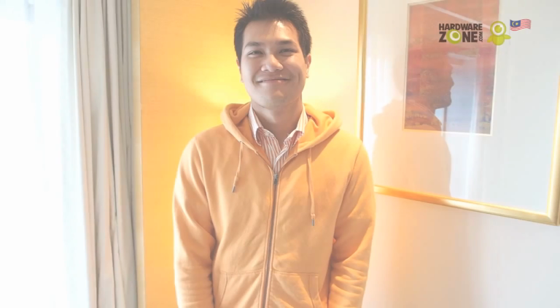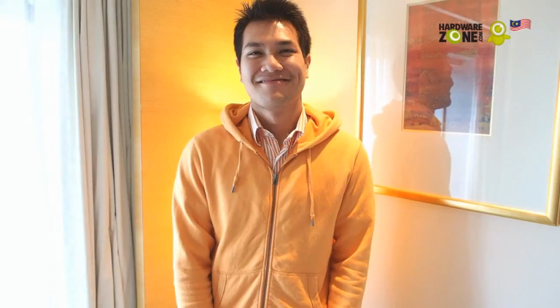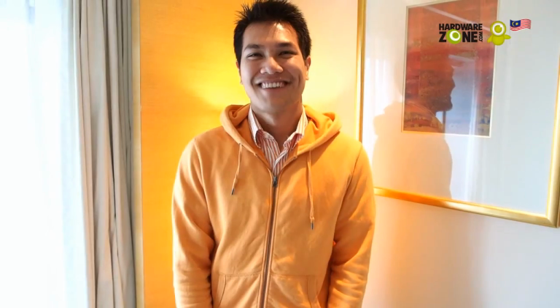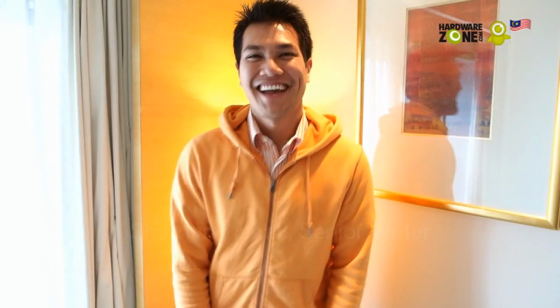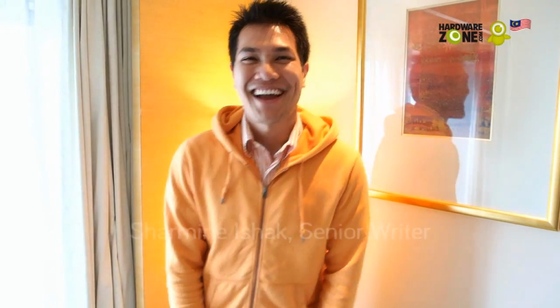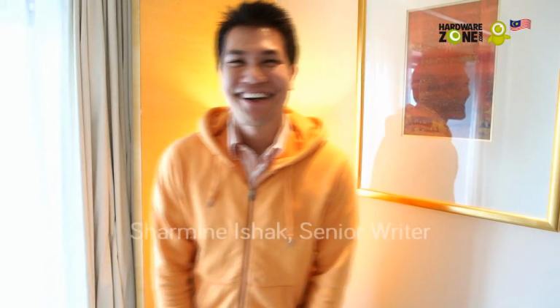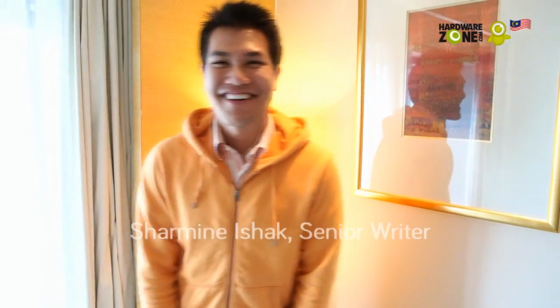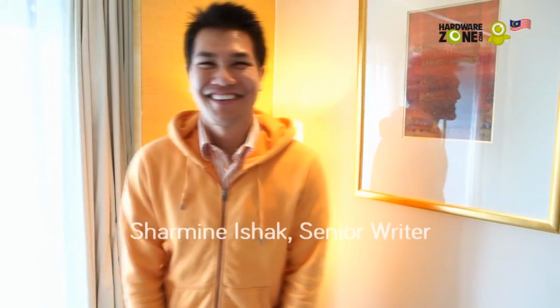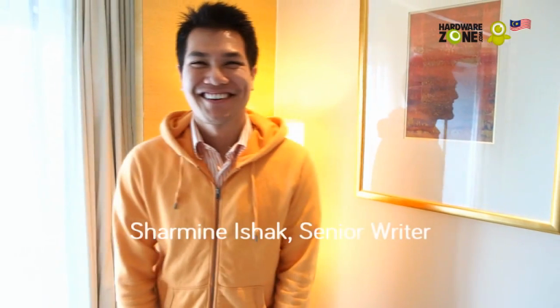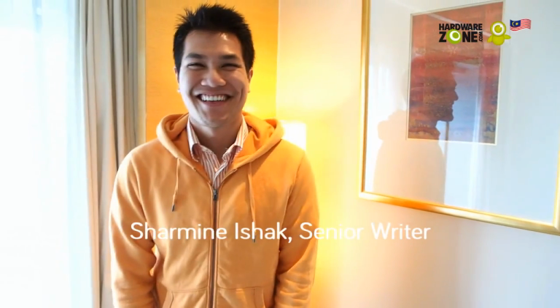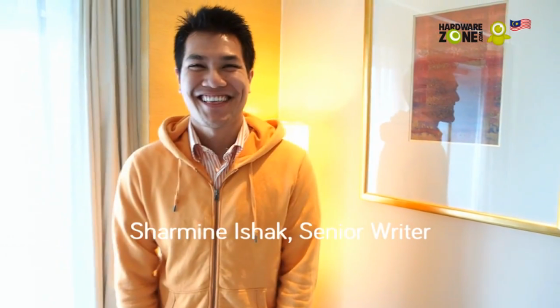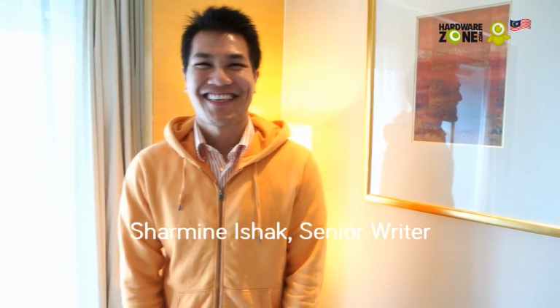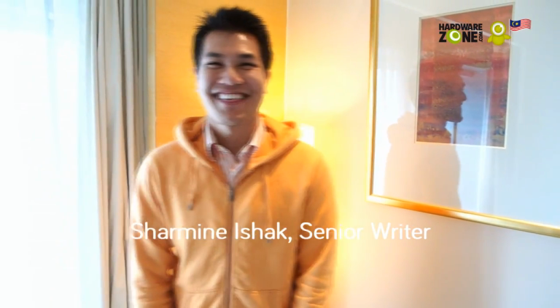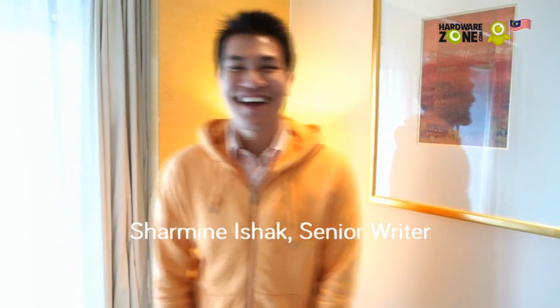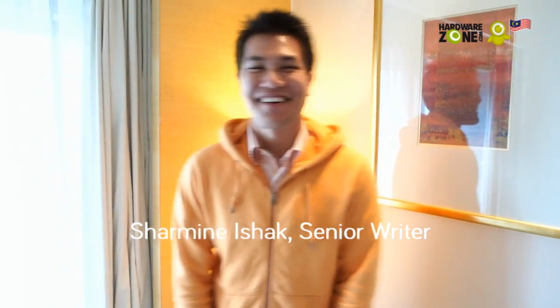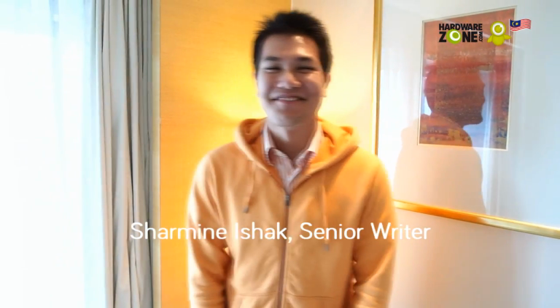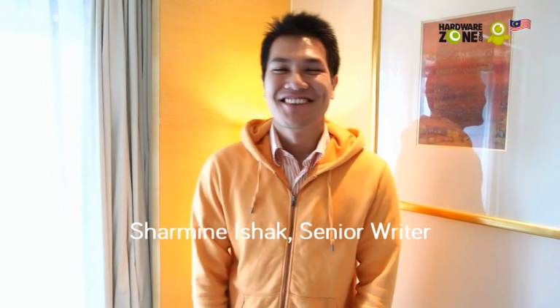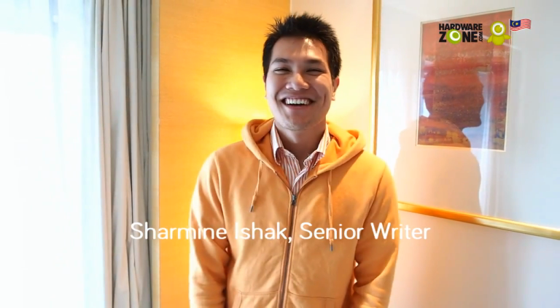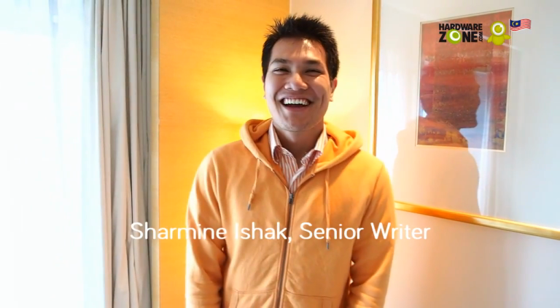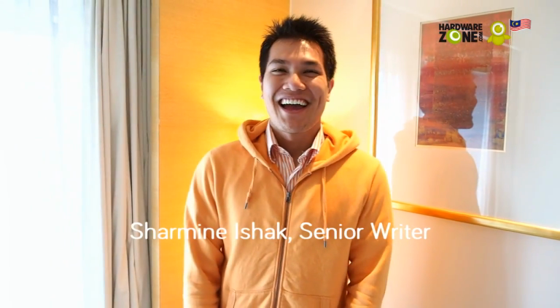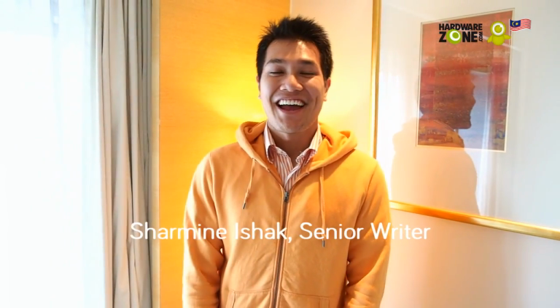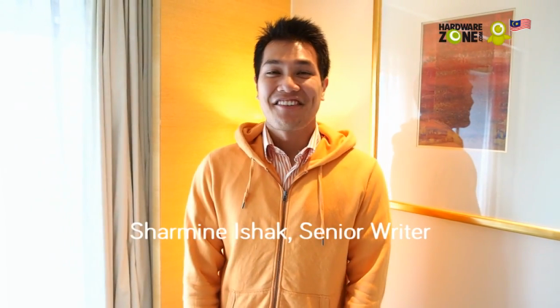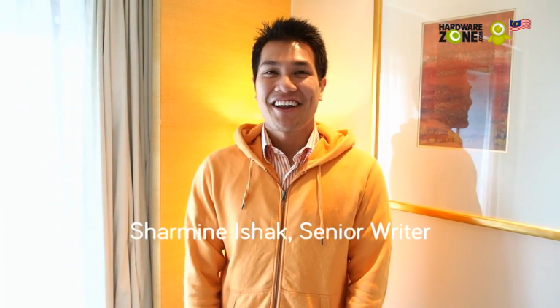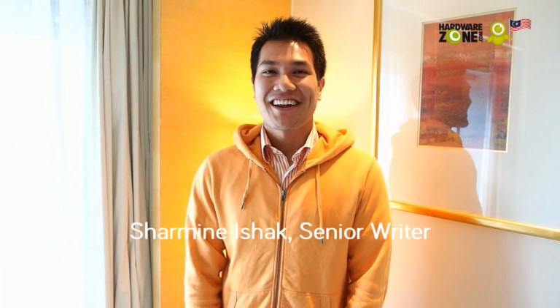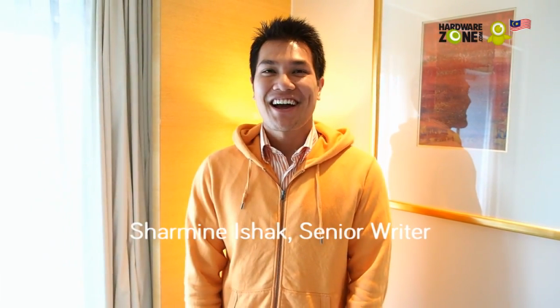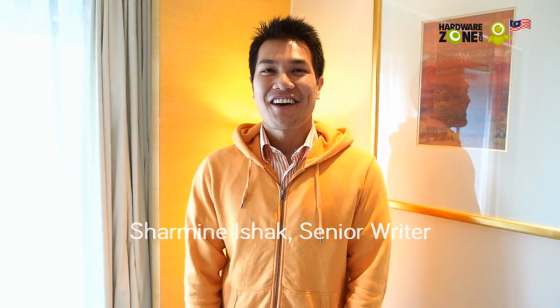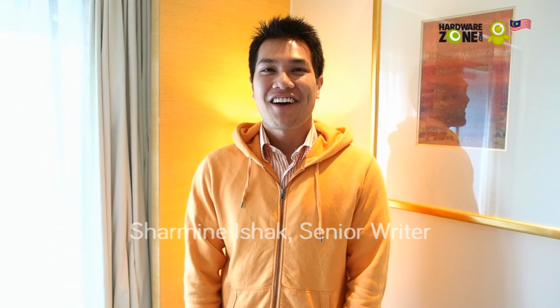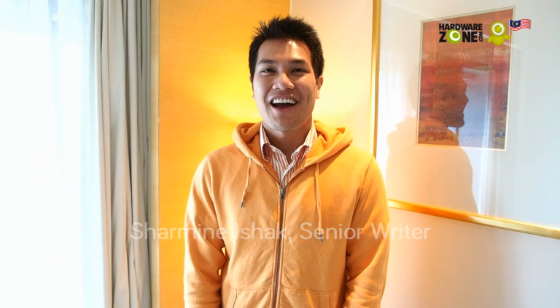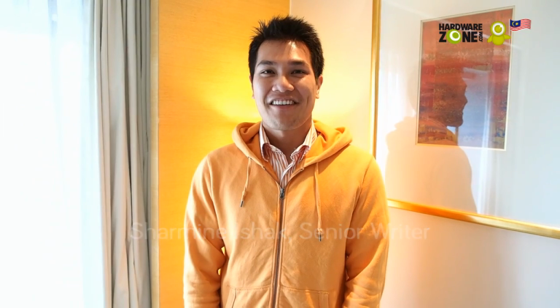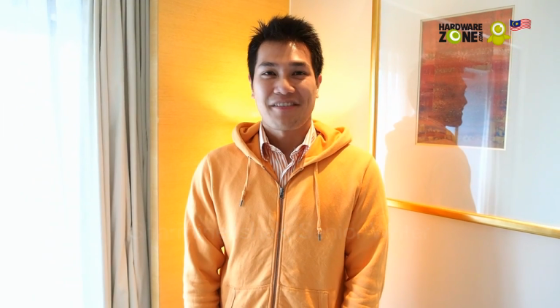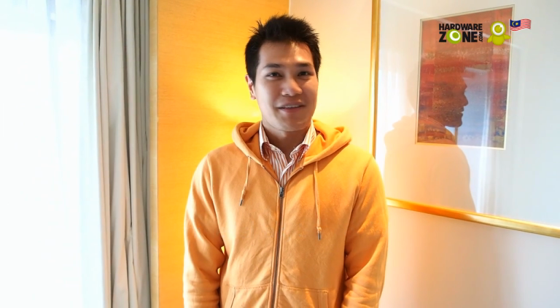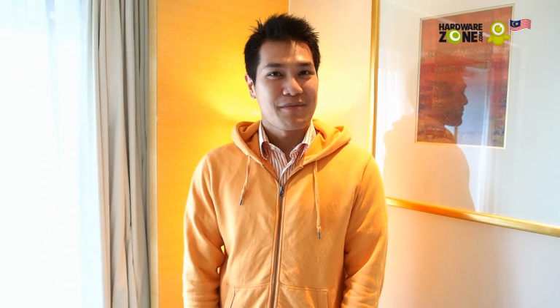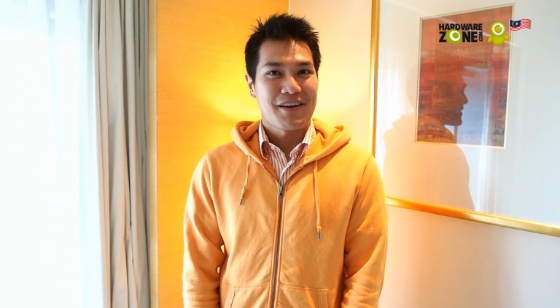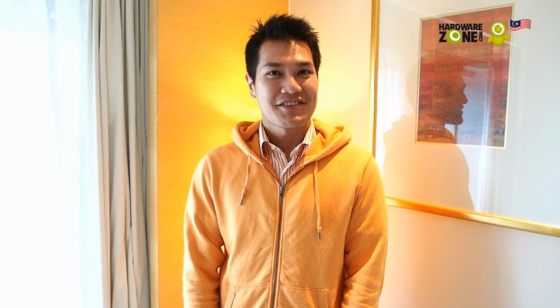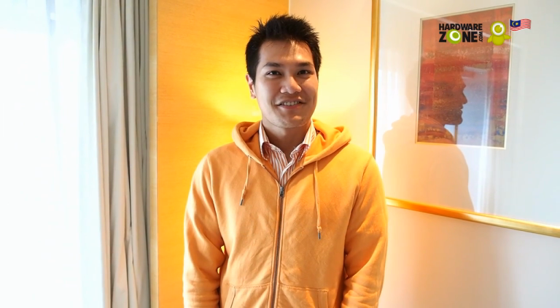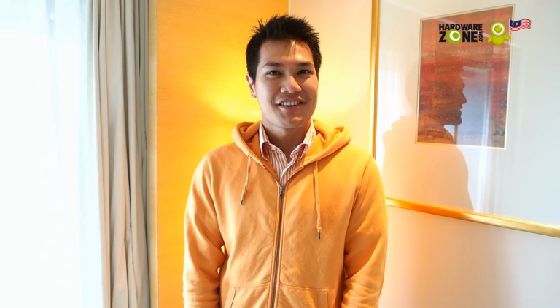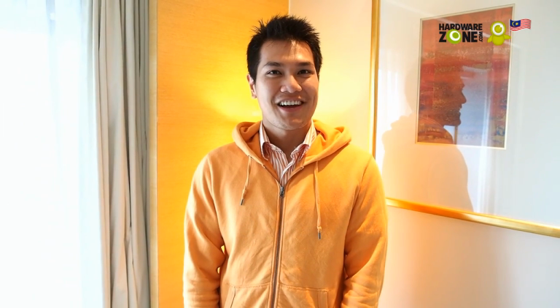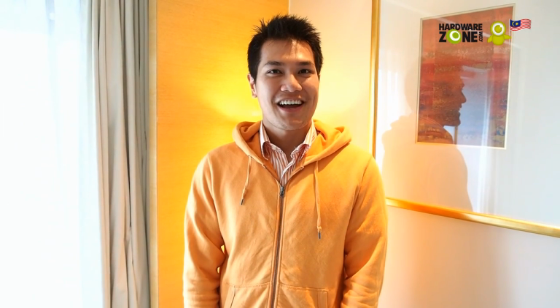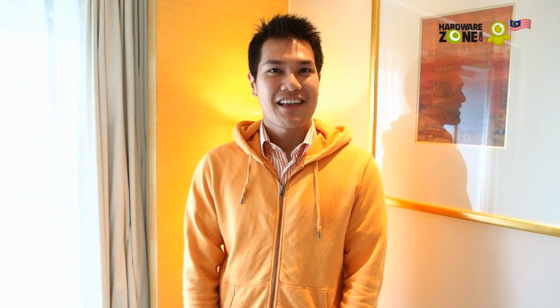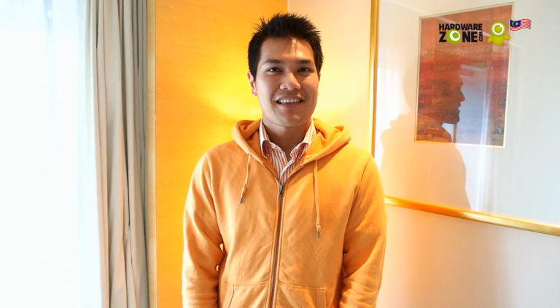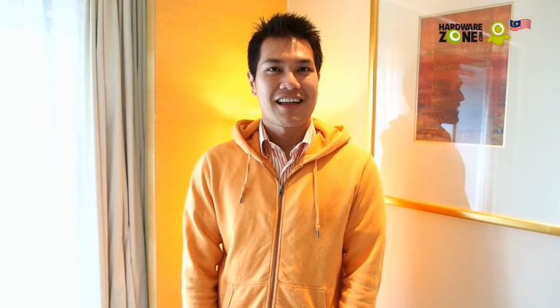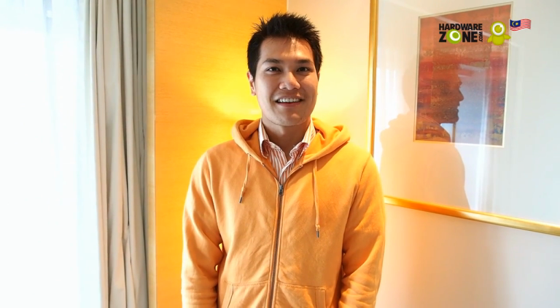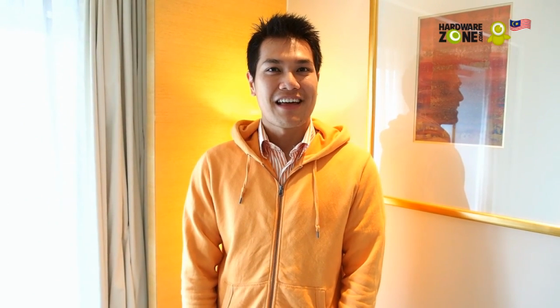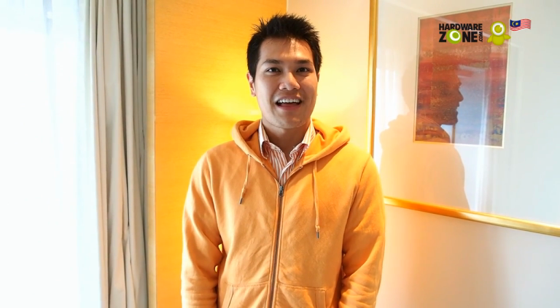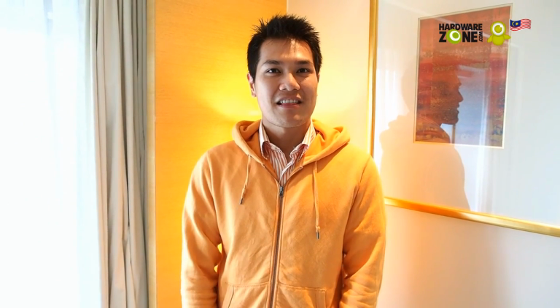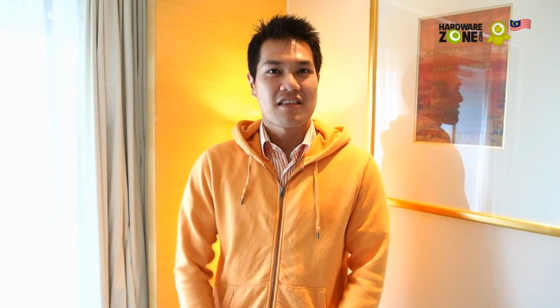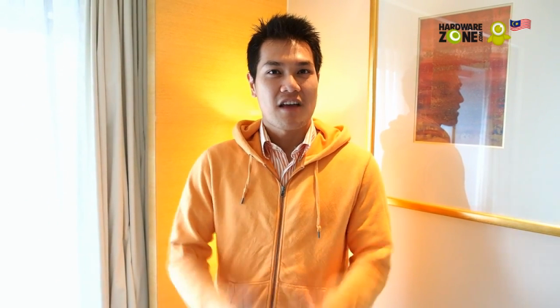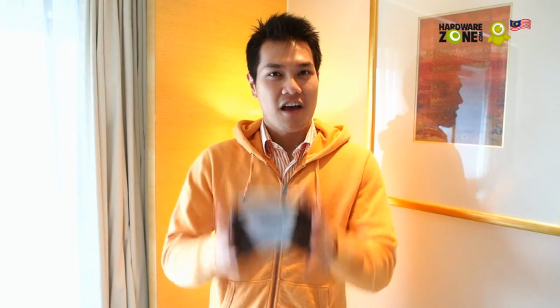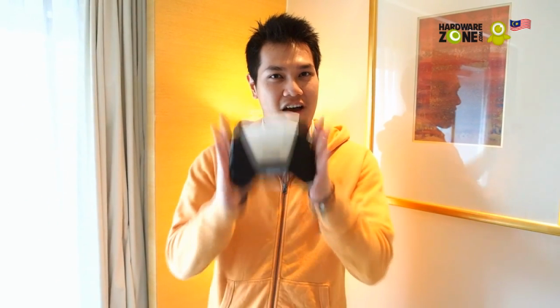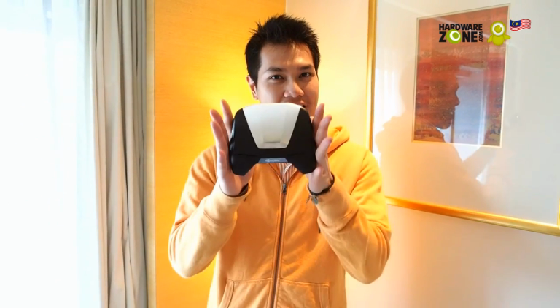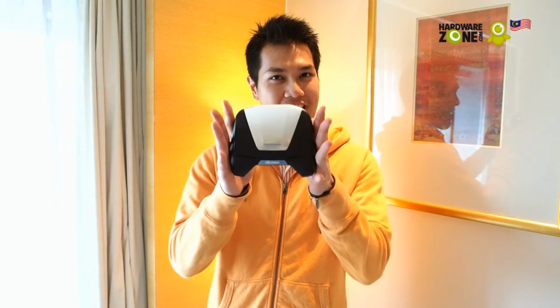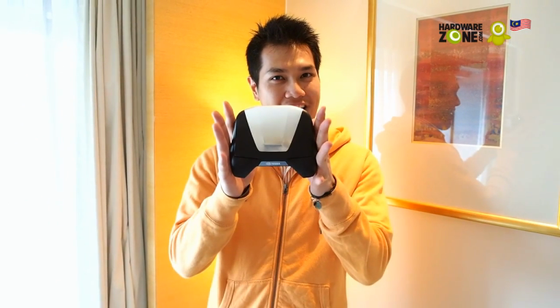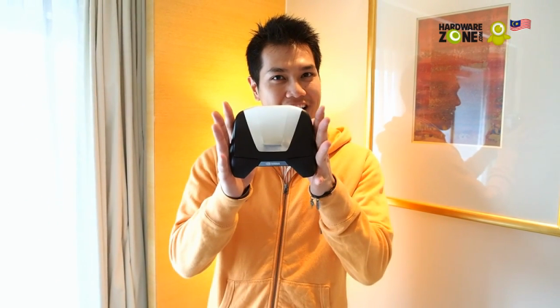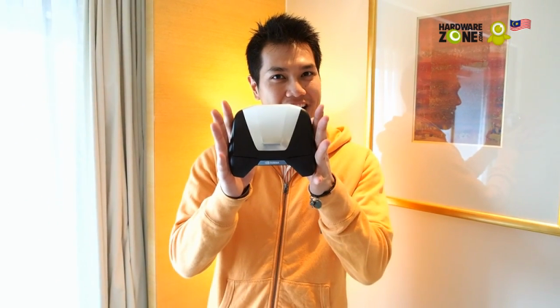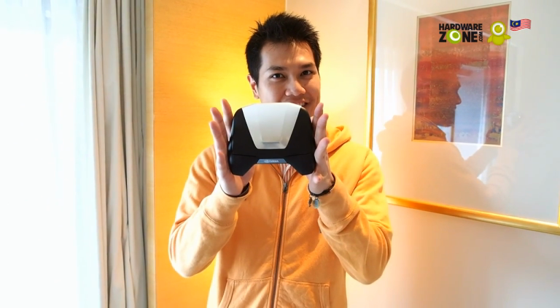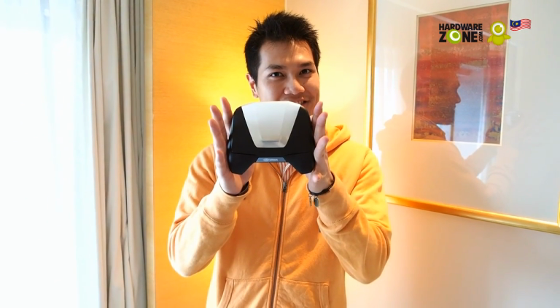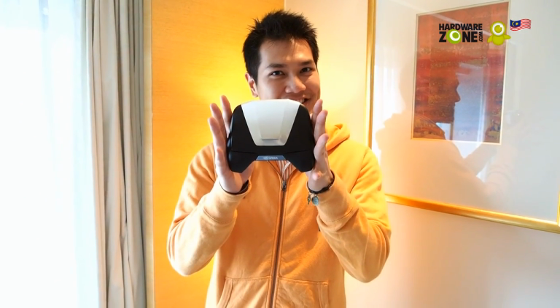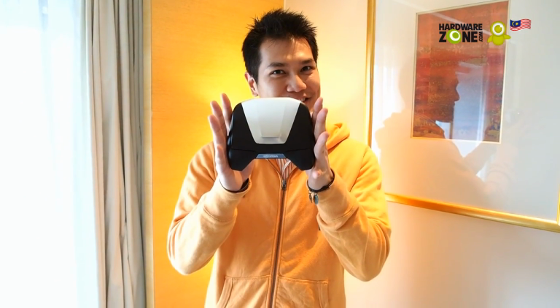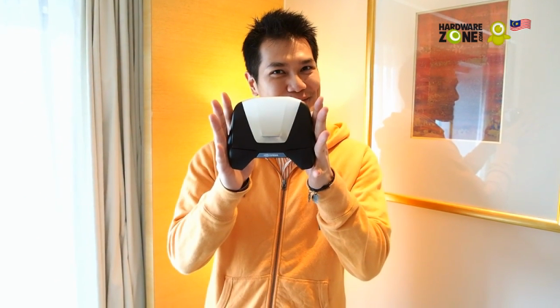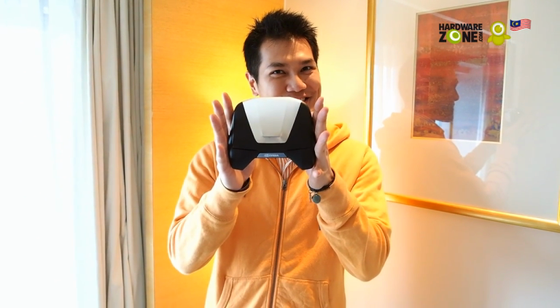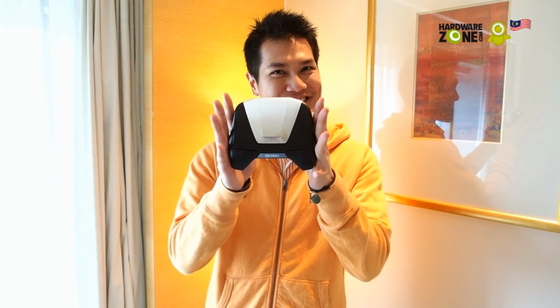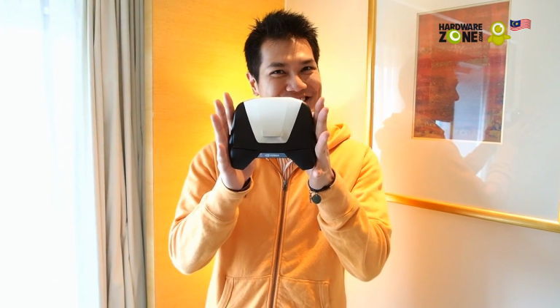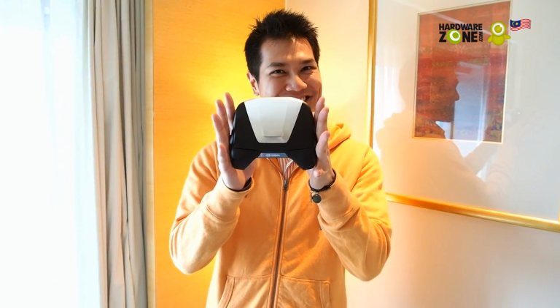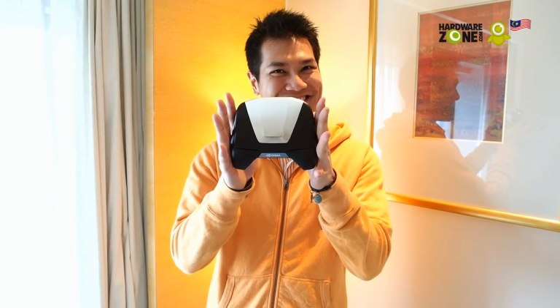Hey Harvest owners, this is Sam, and right now I have something special for you guys — that's Nvidia's Project Shield.